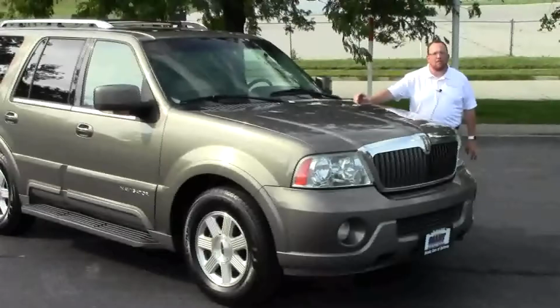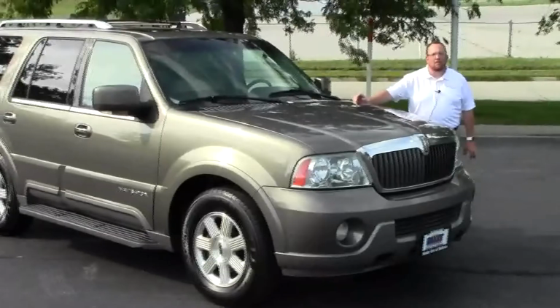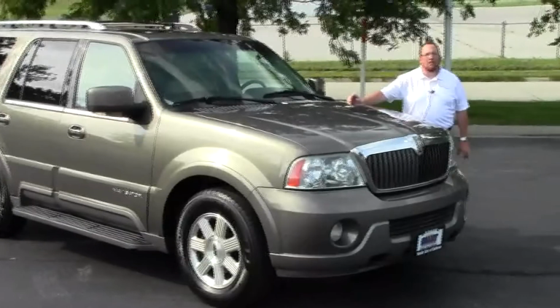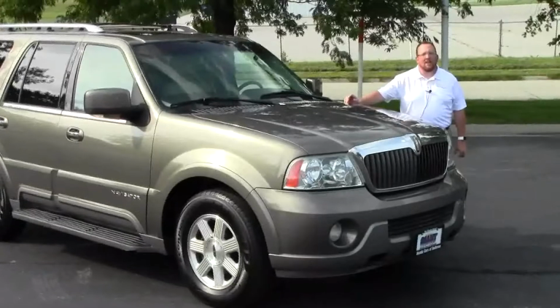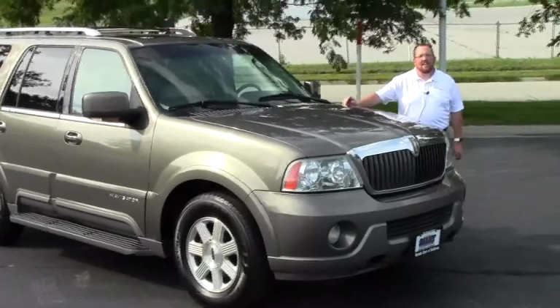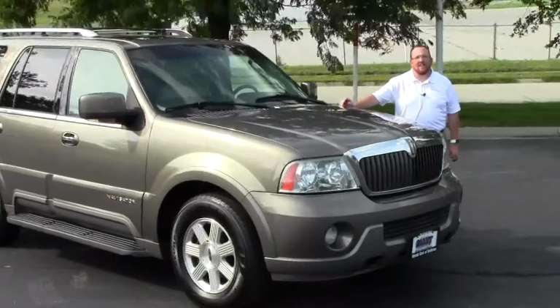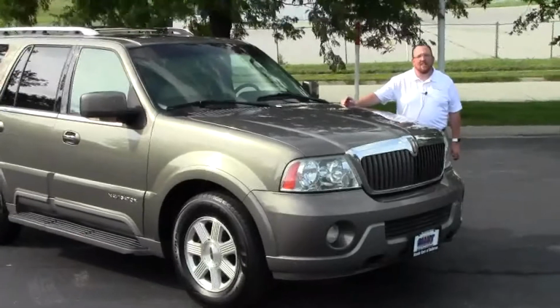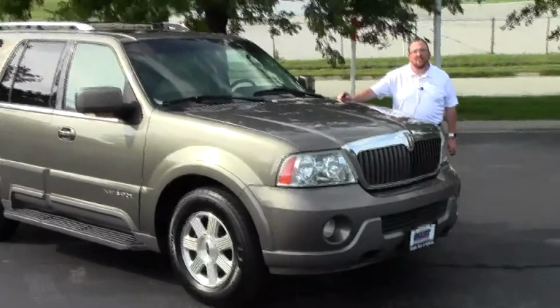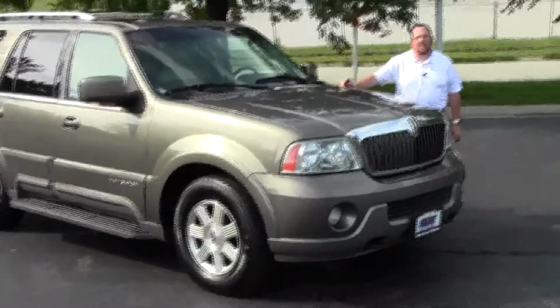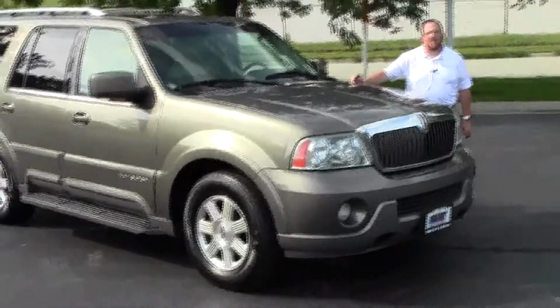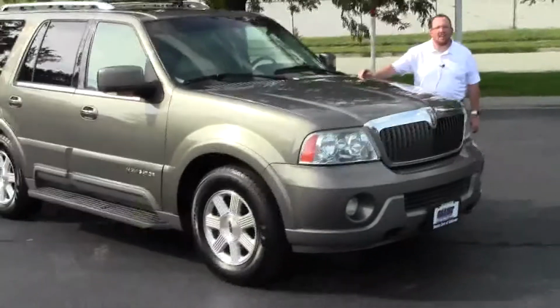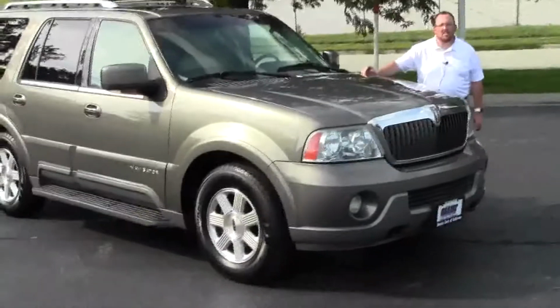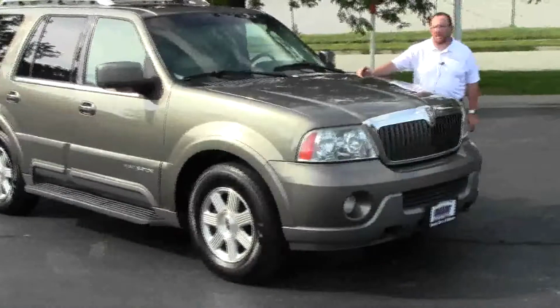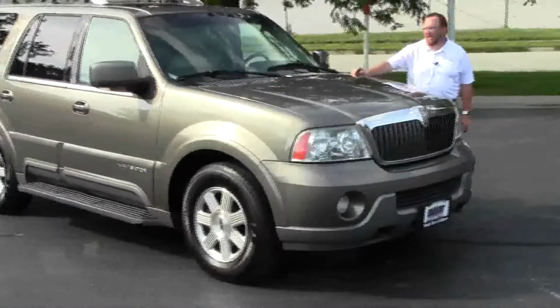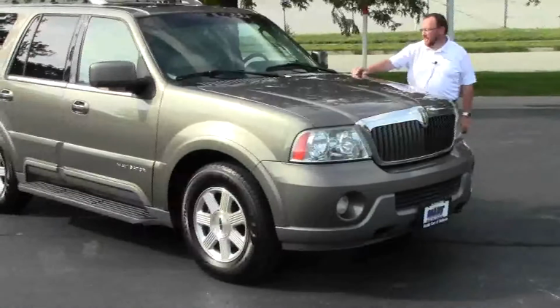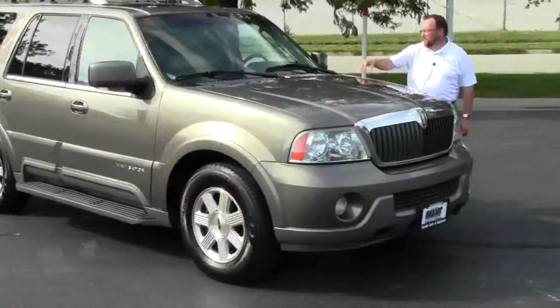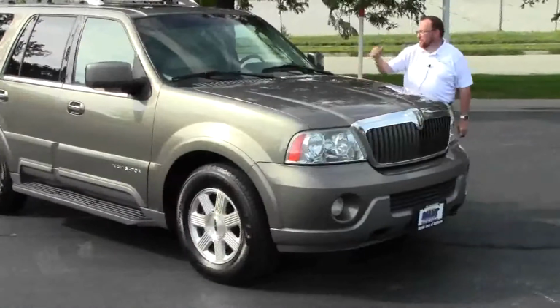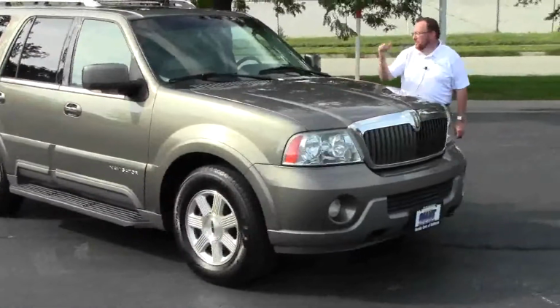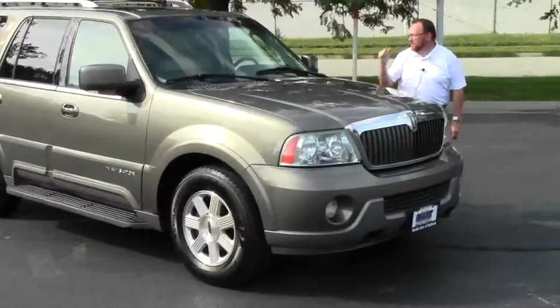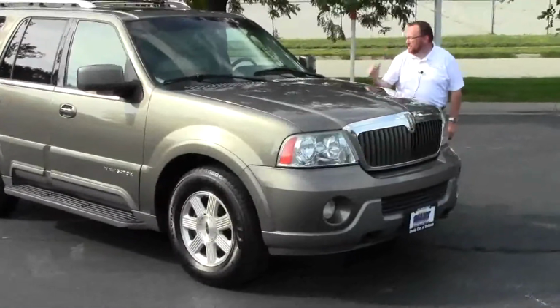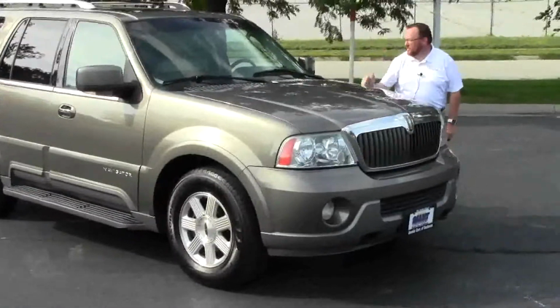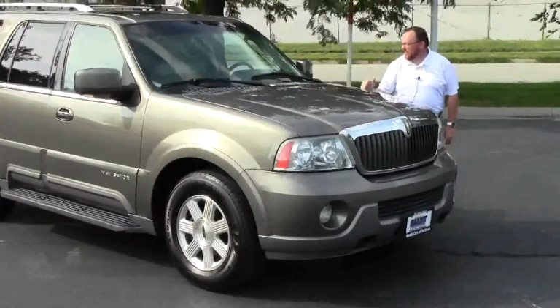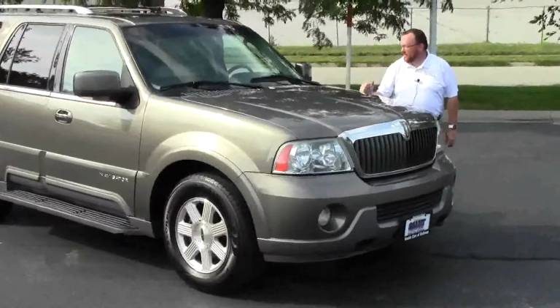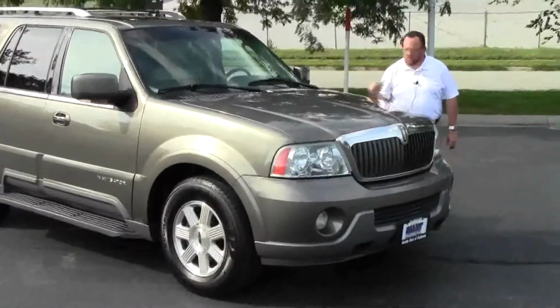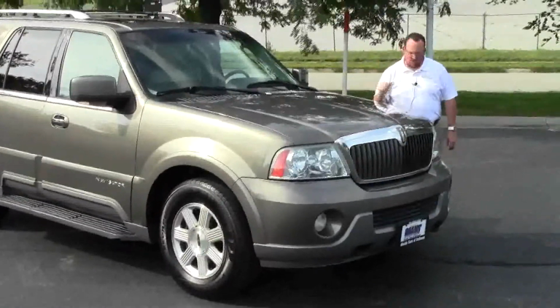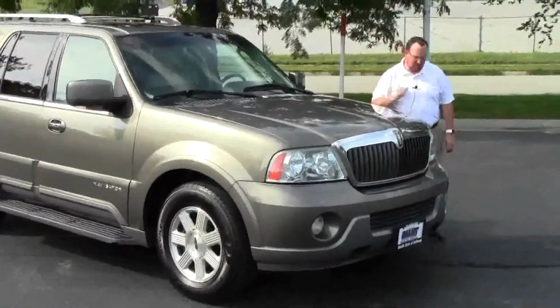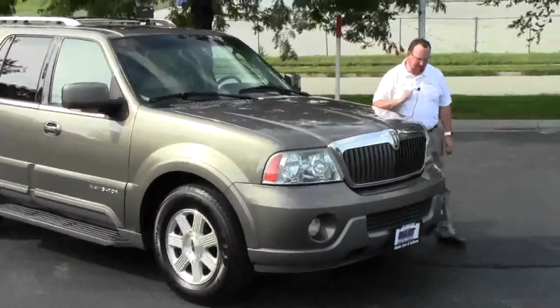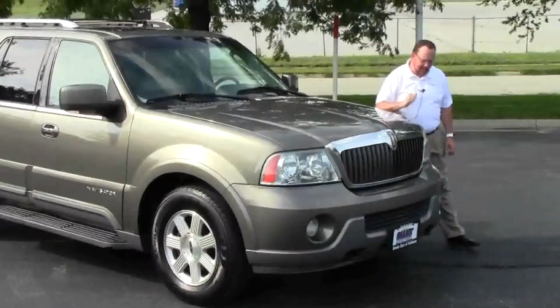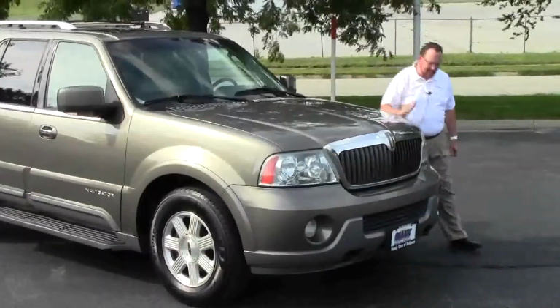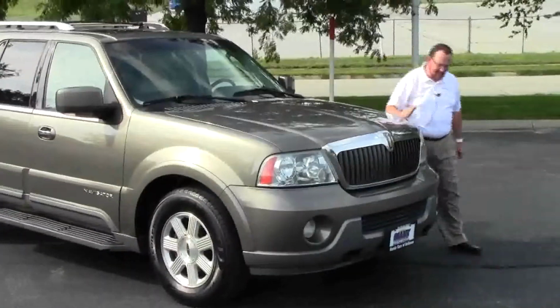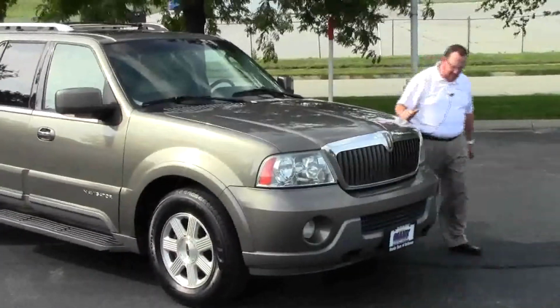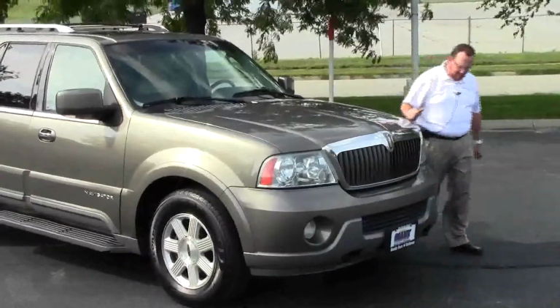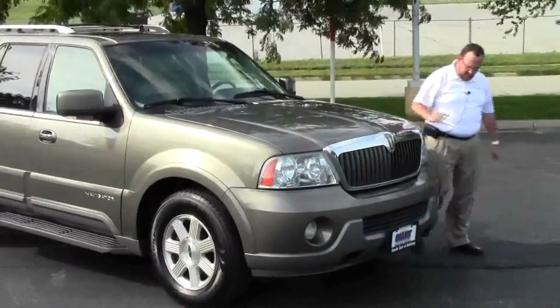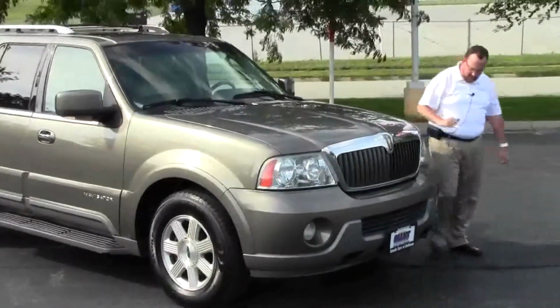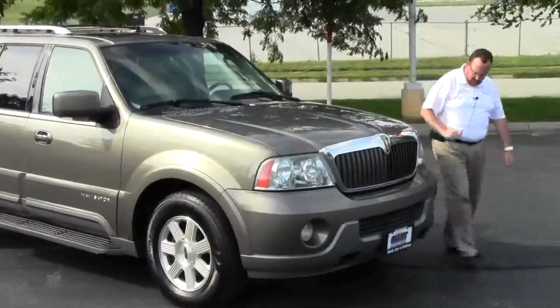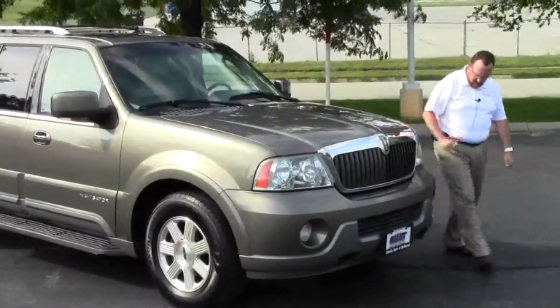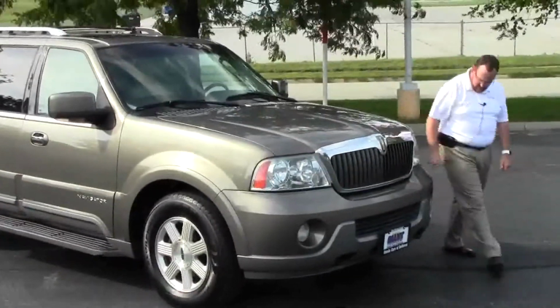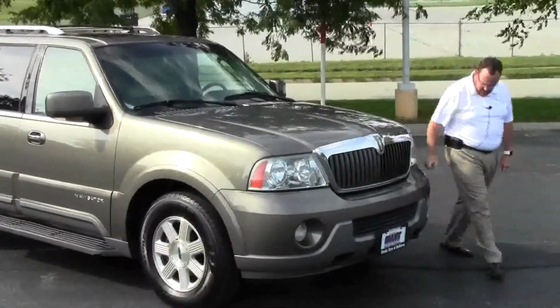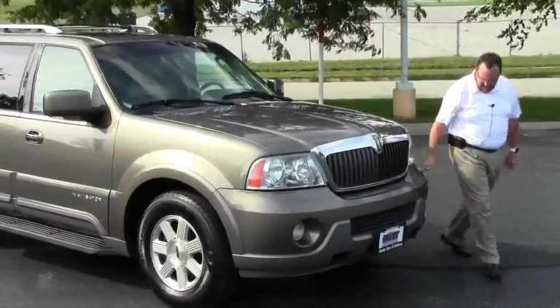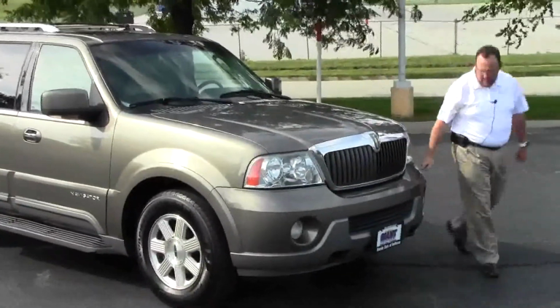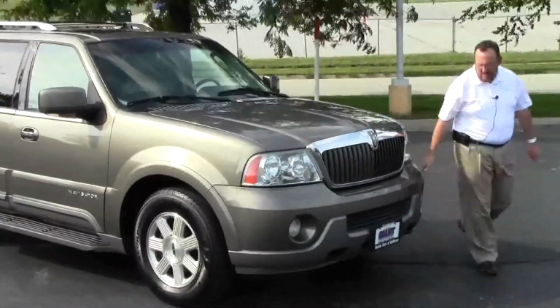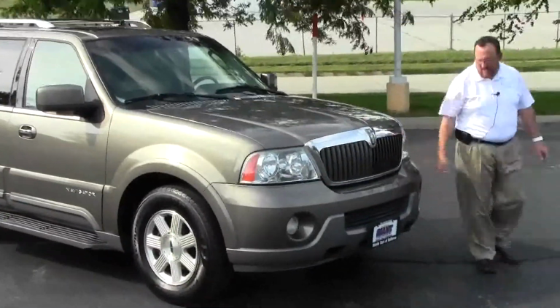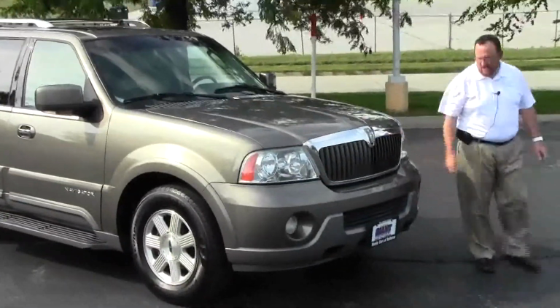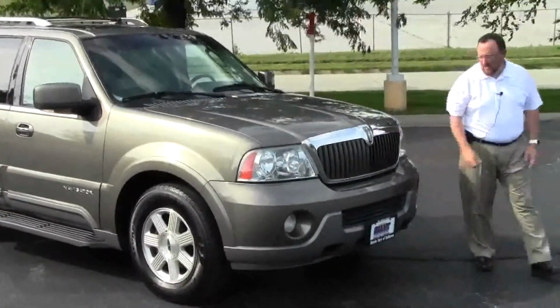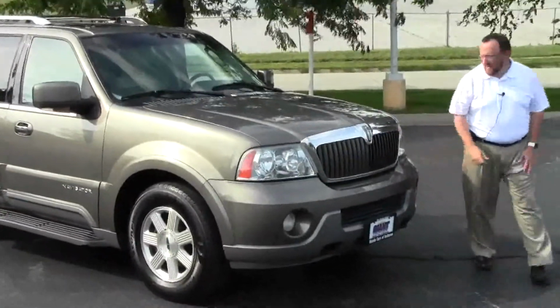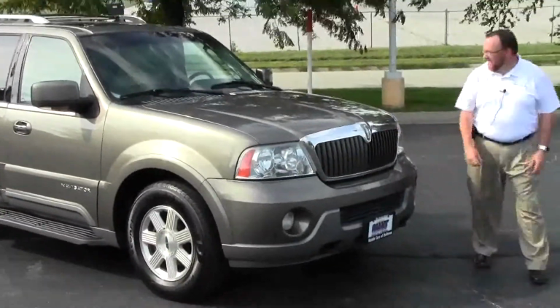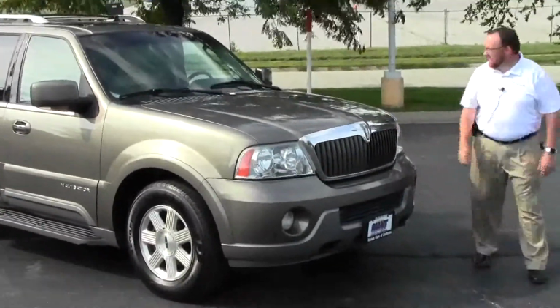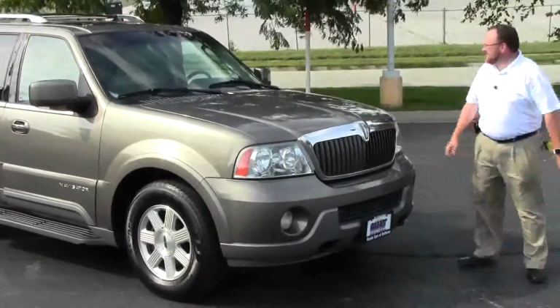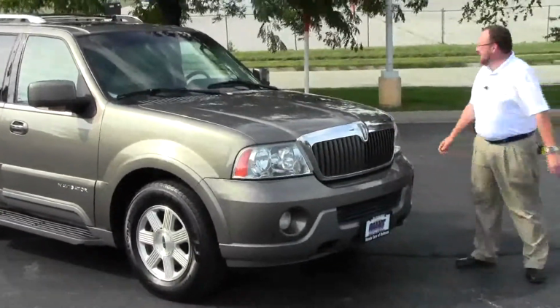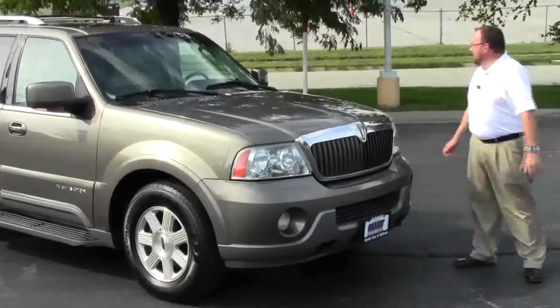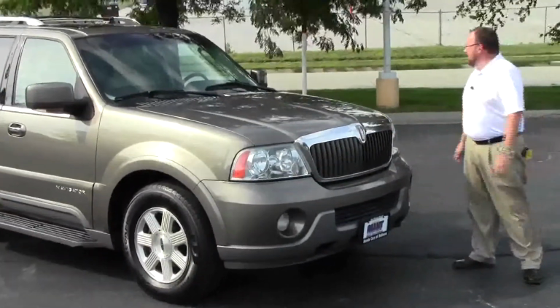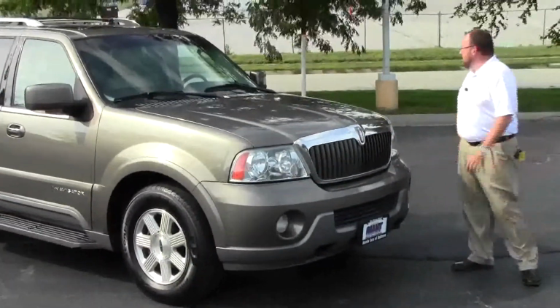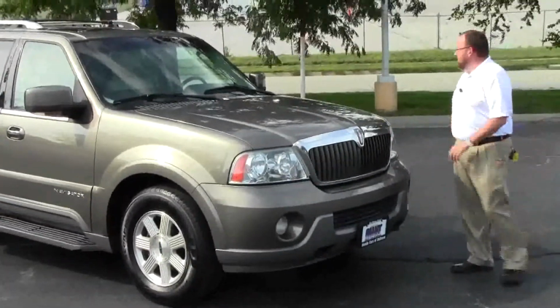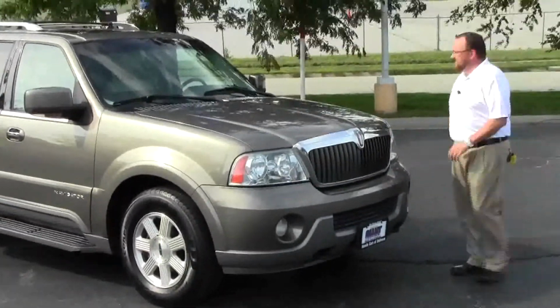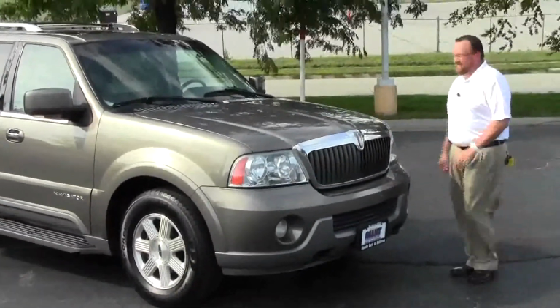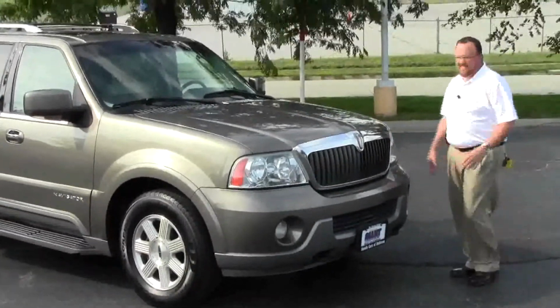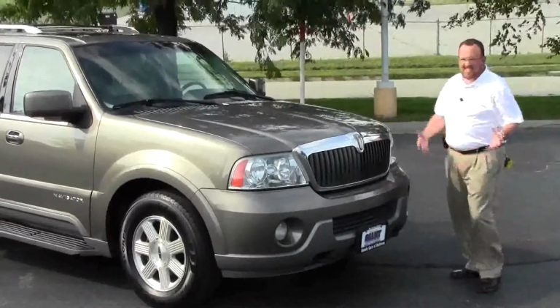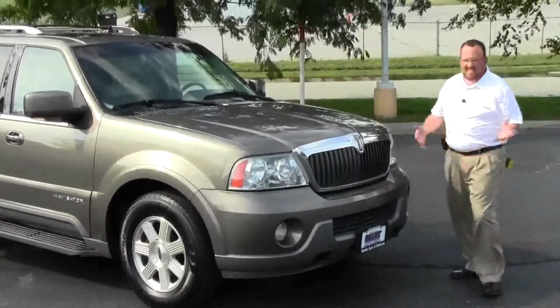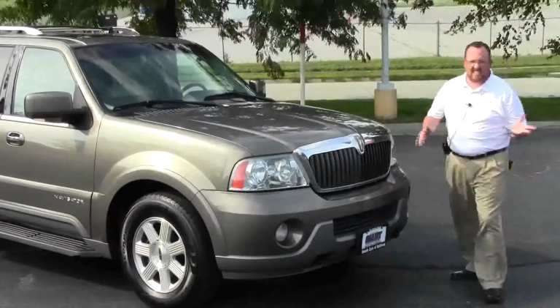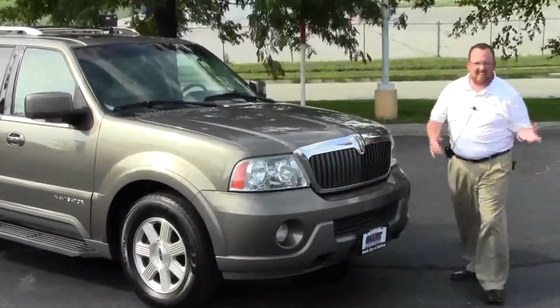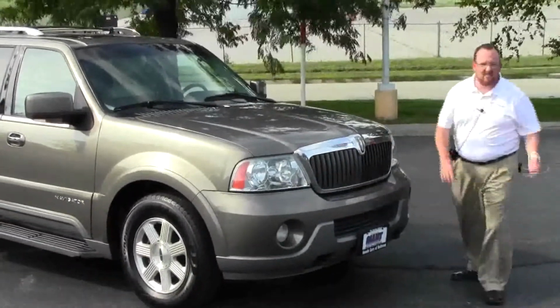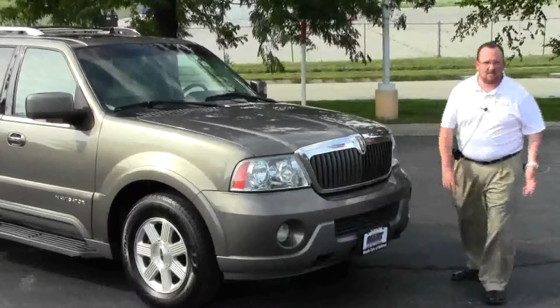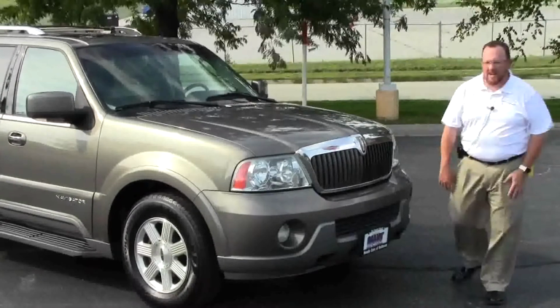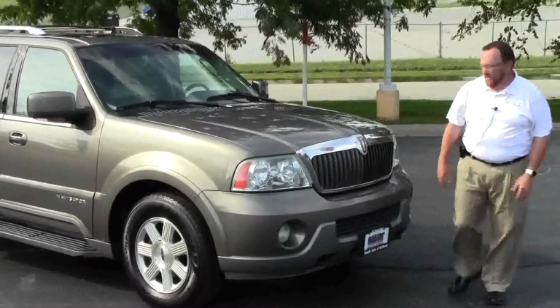Brian Kelly here for the Honda Giant, here to show you this 2003 Lincoln Navigator. Just came in on trade, and has 160,000 miles.